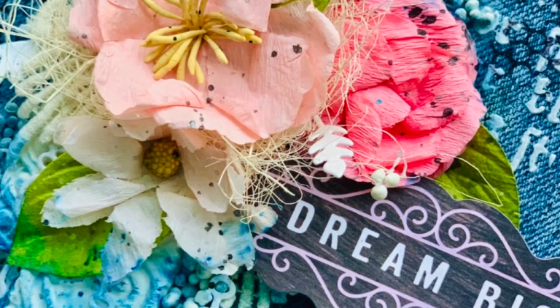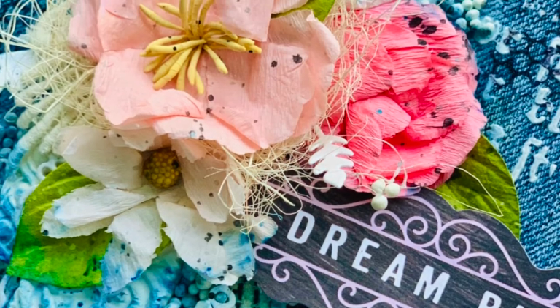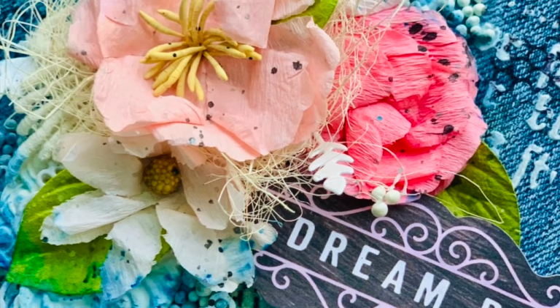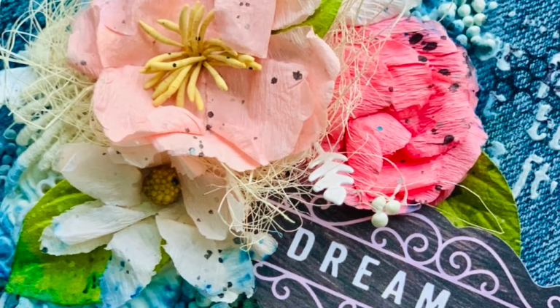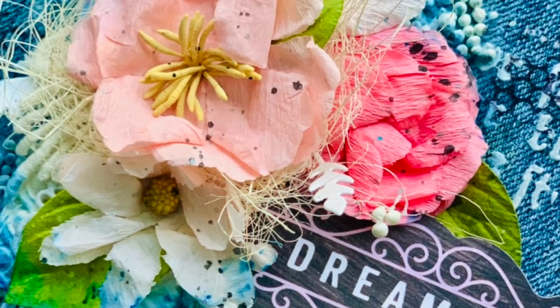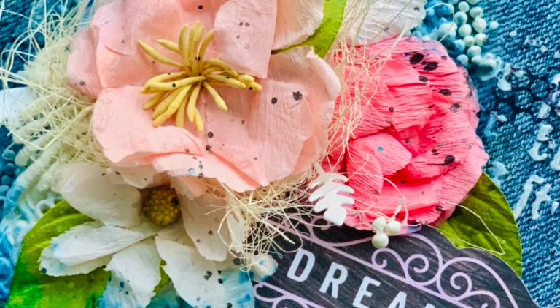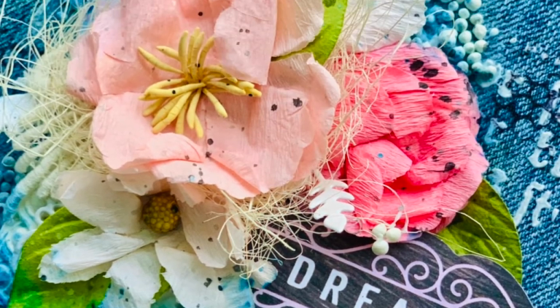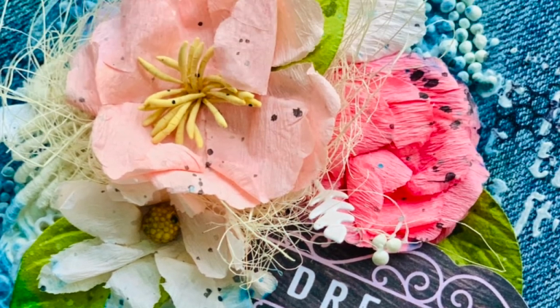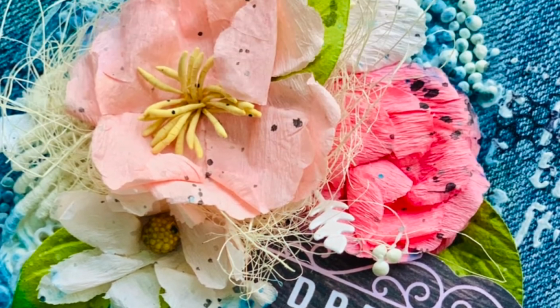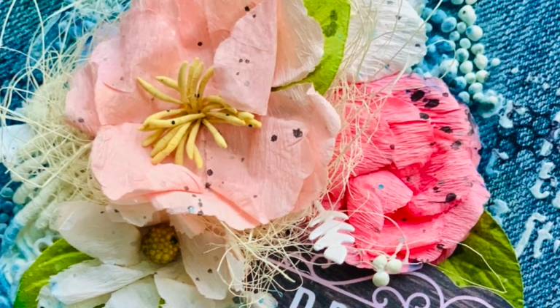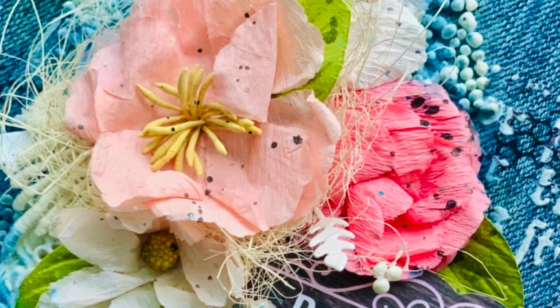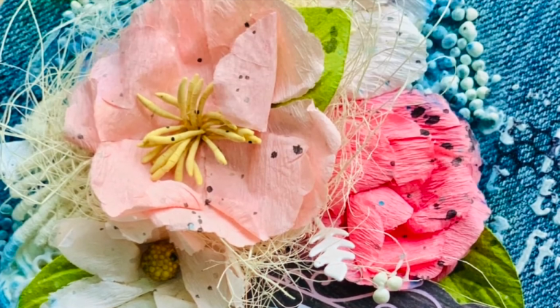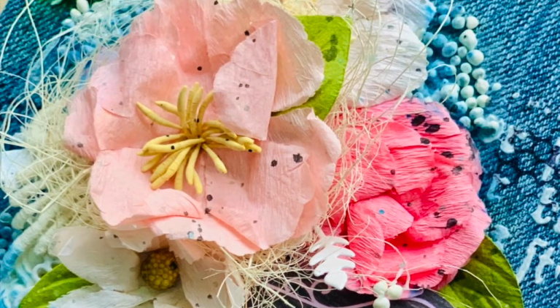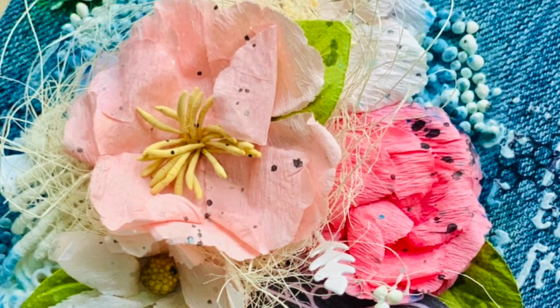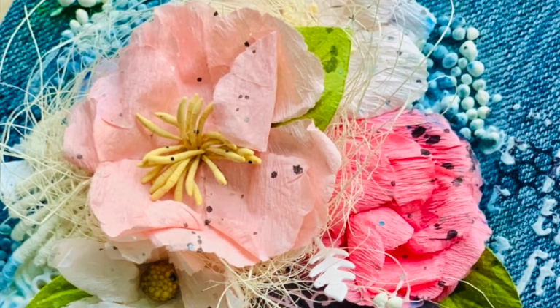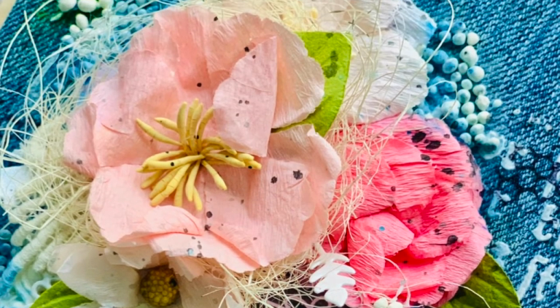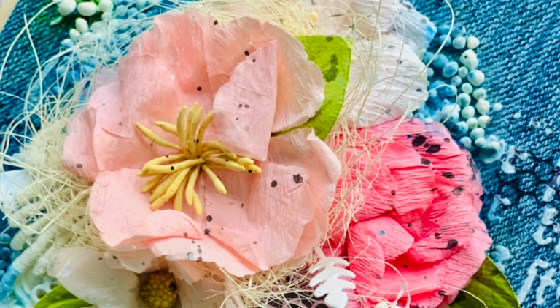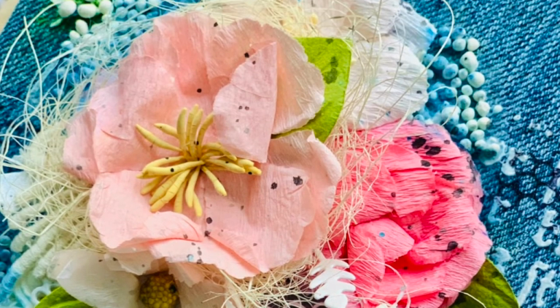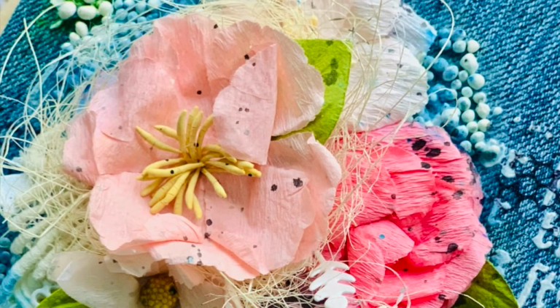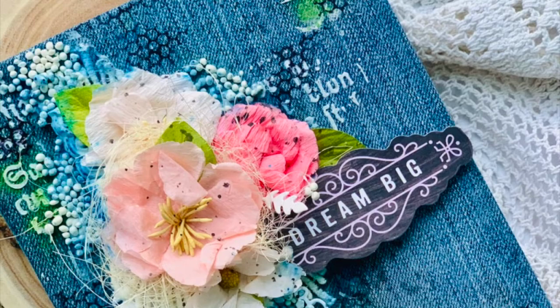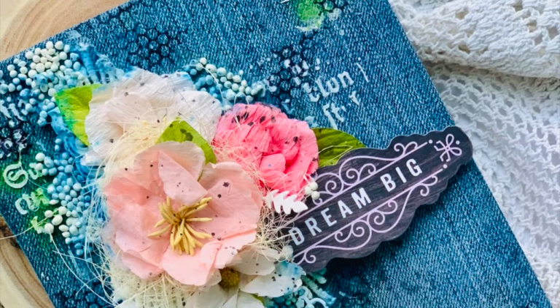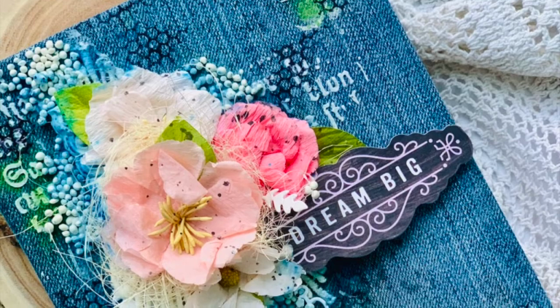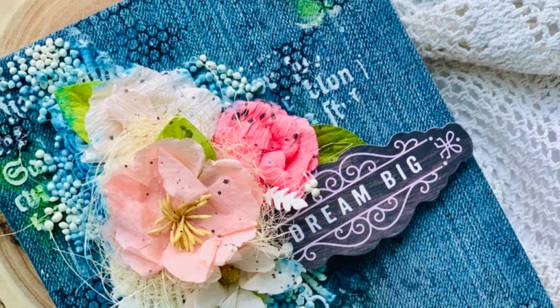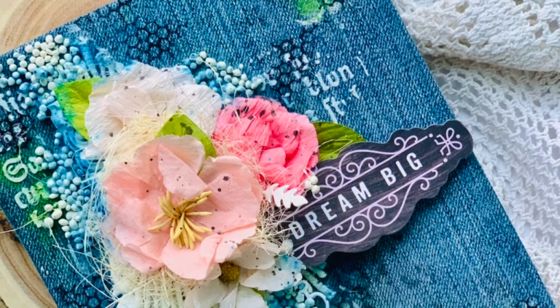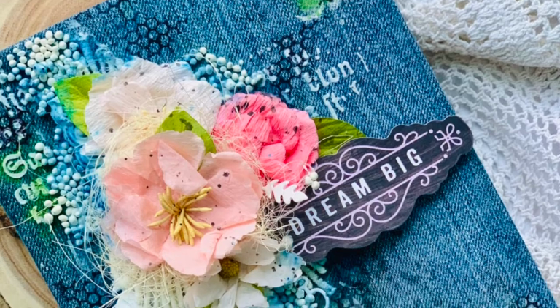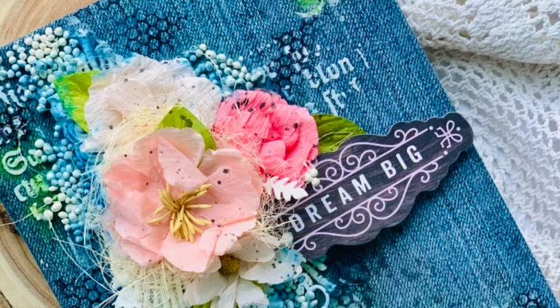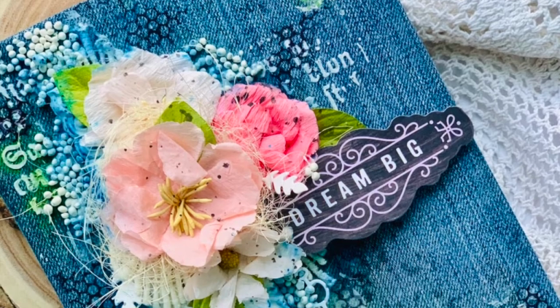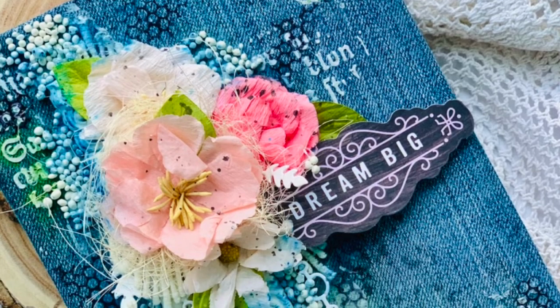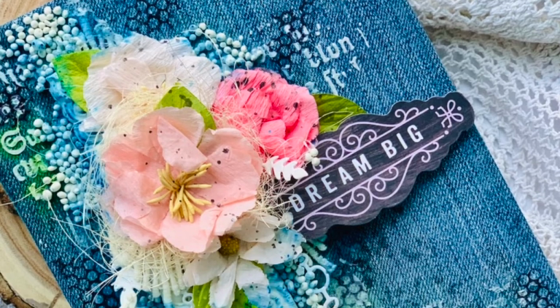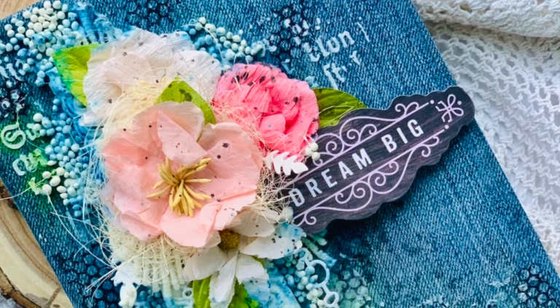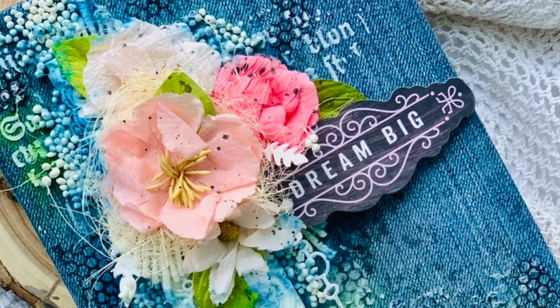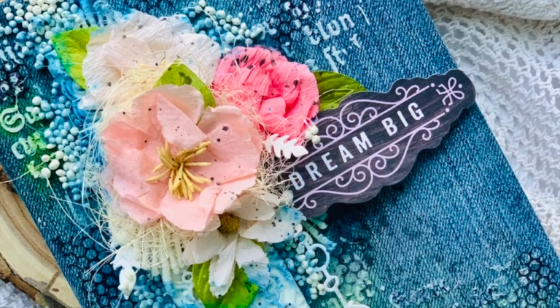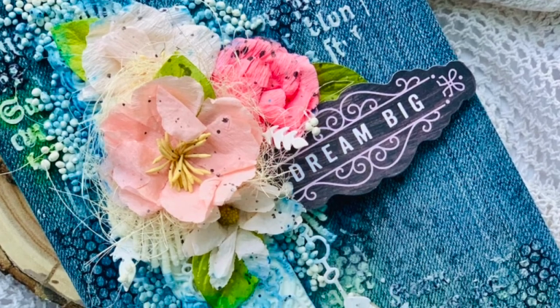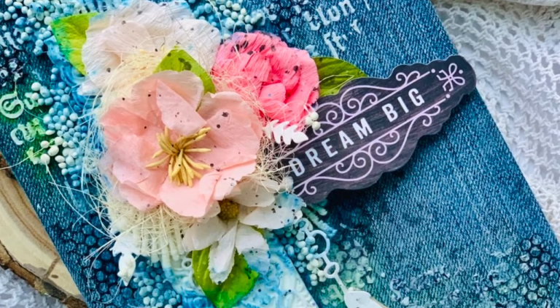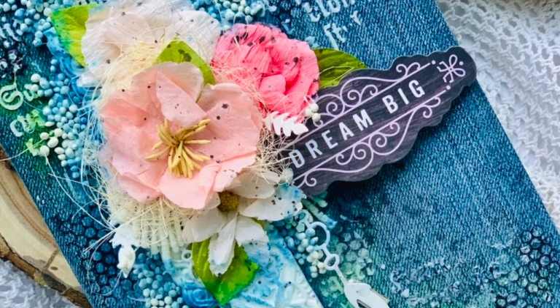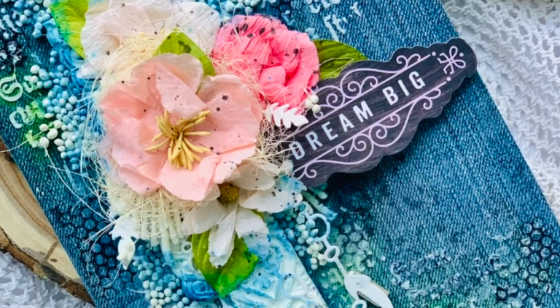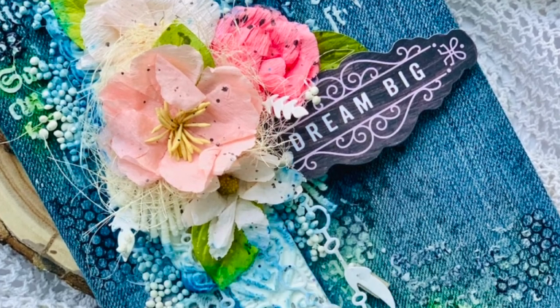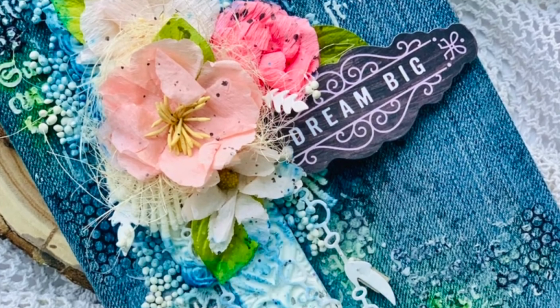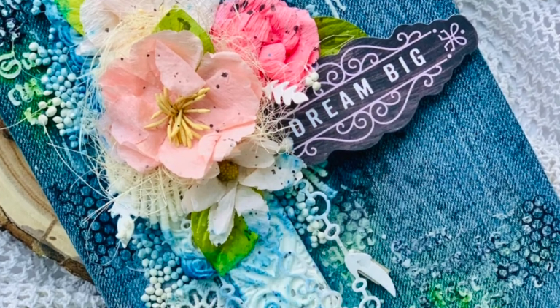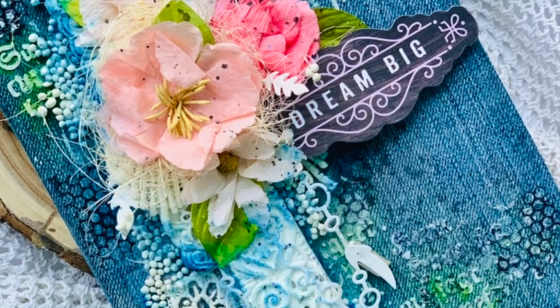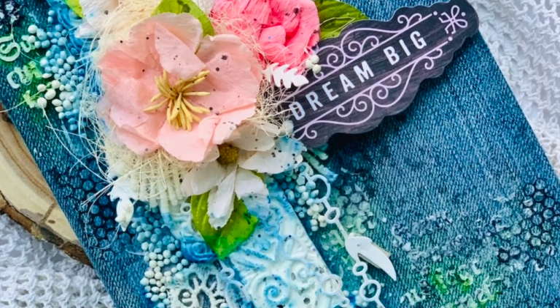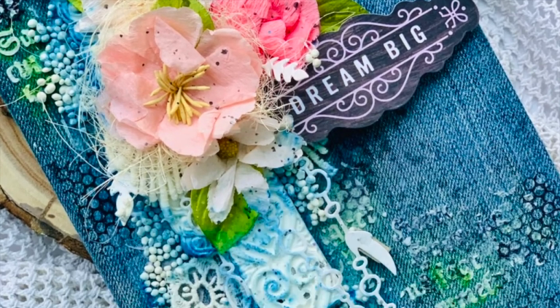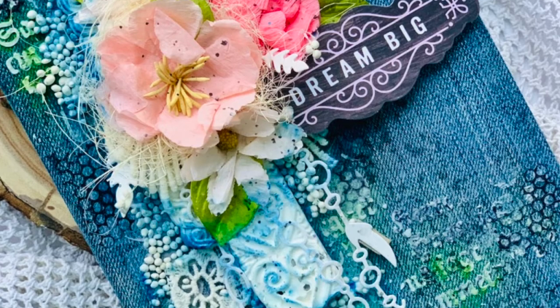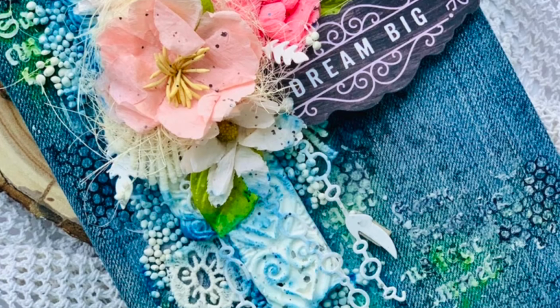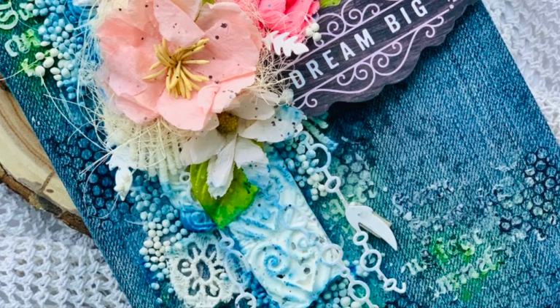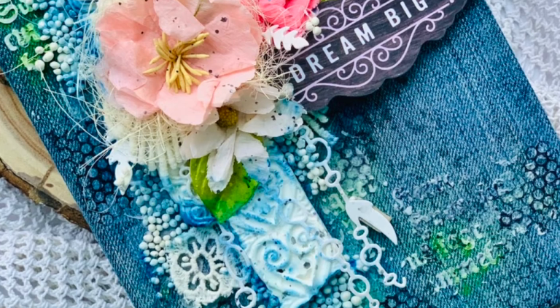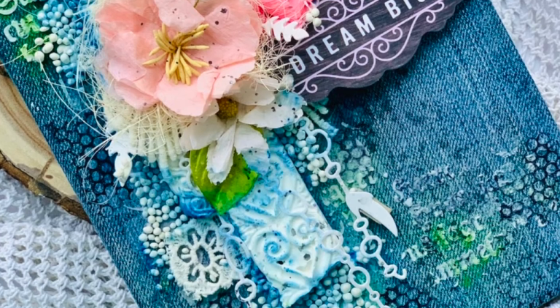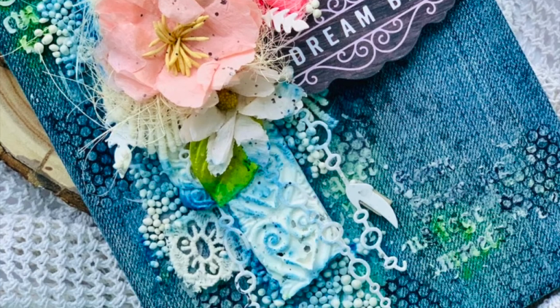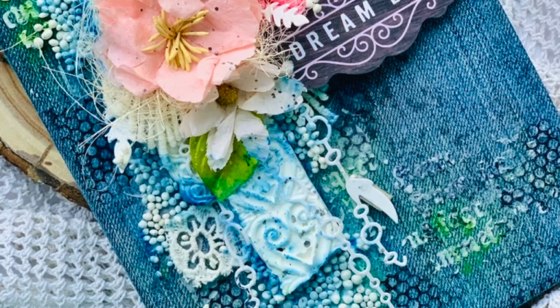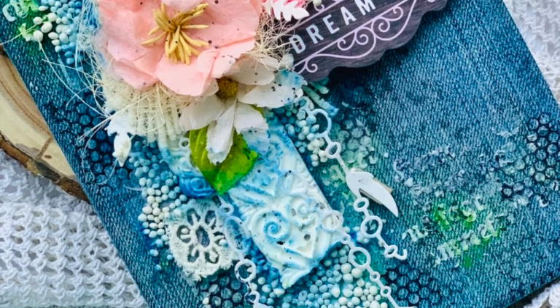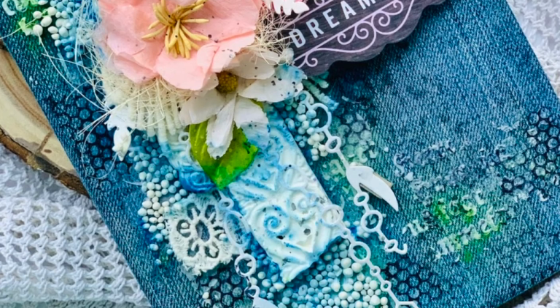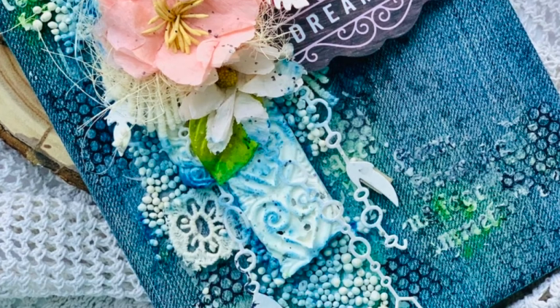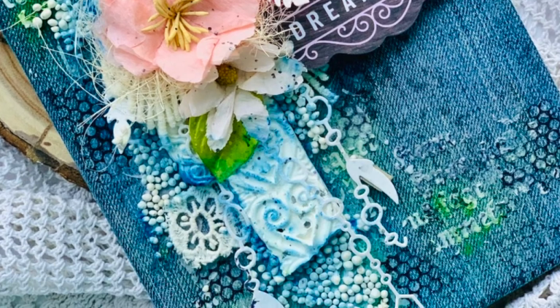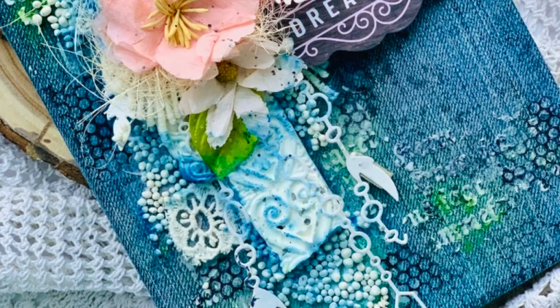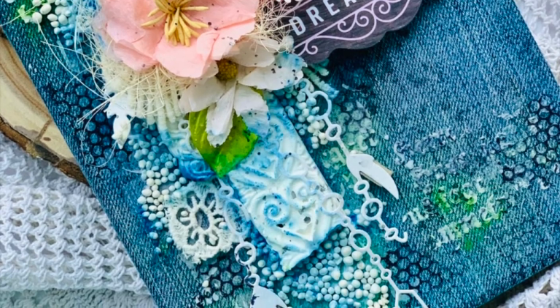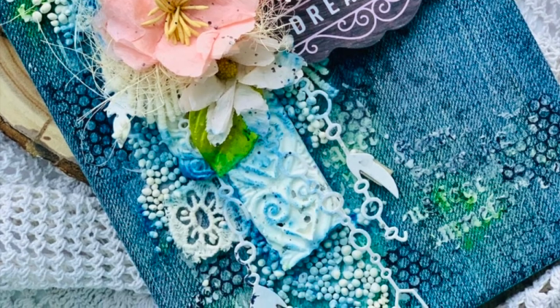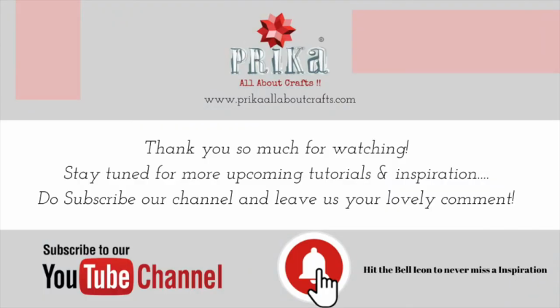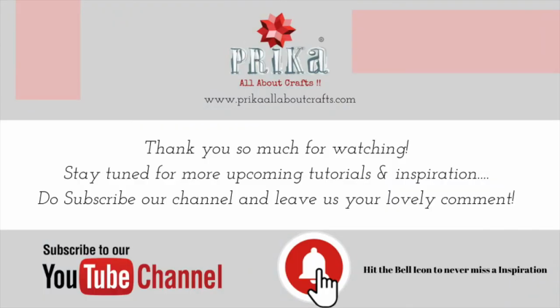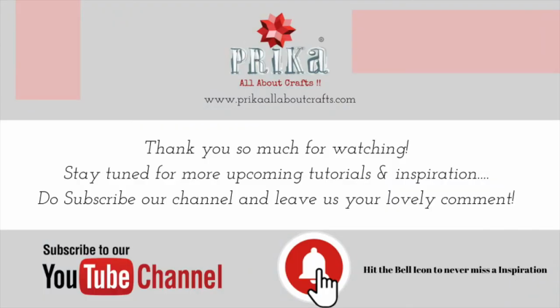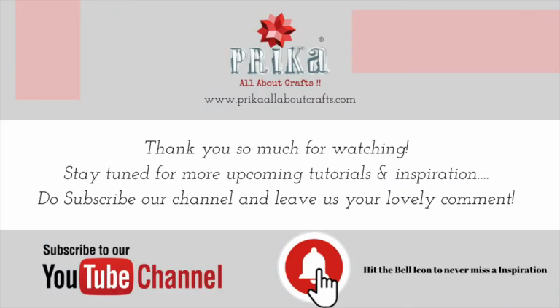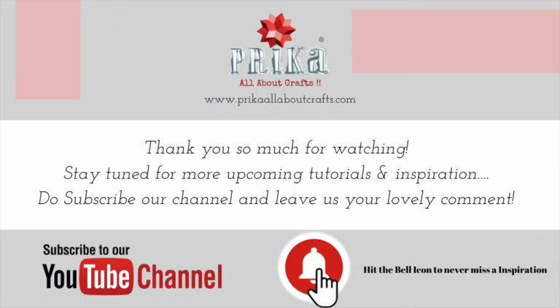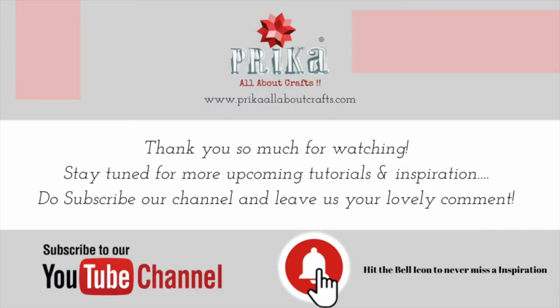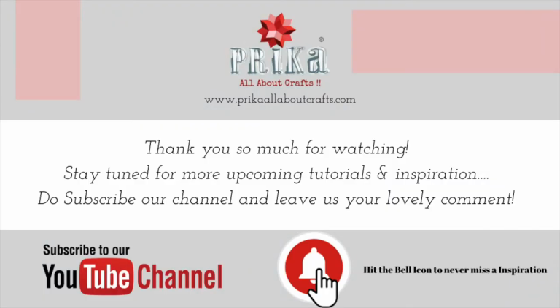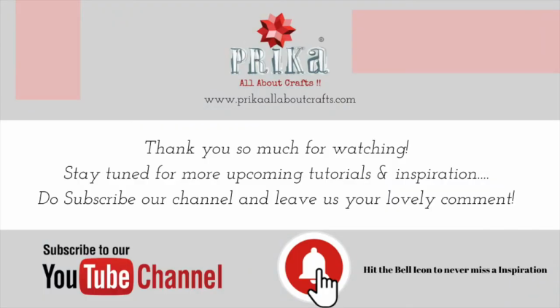Thank you so much to you all for watching. Have a good day, bye bye!